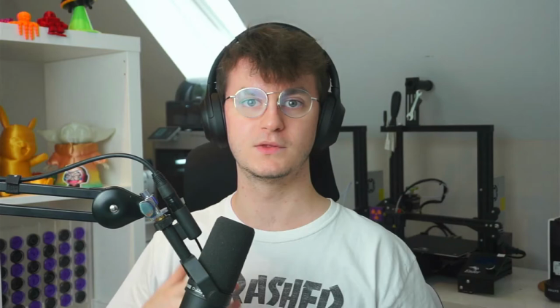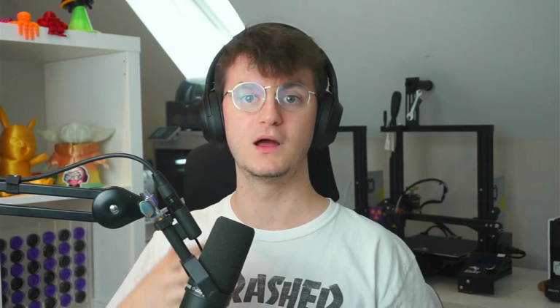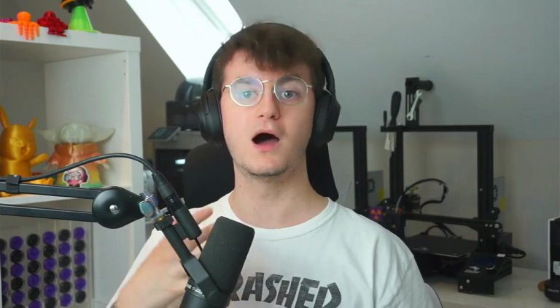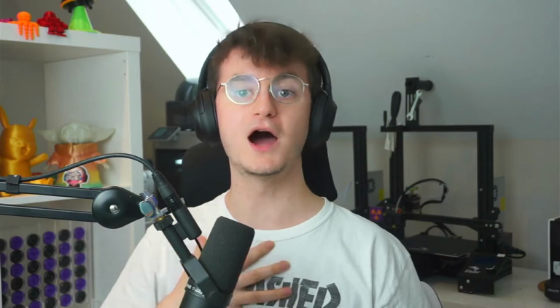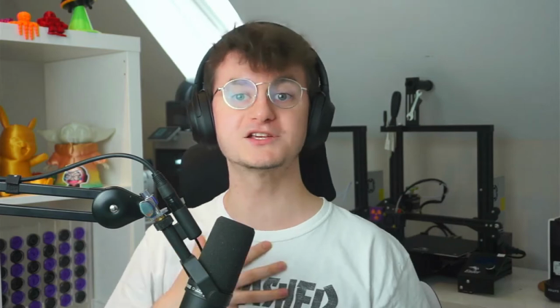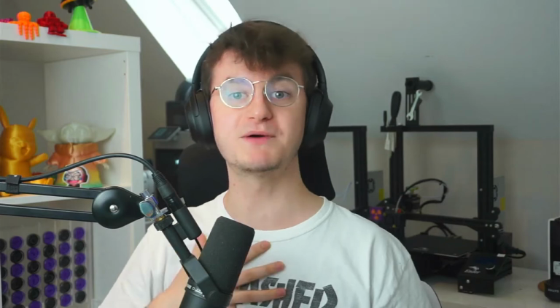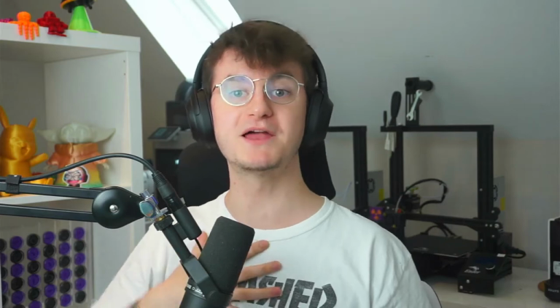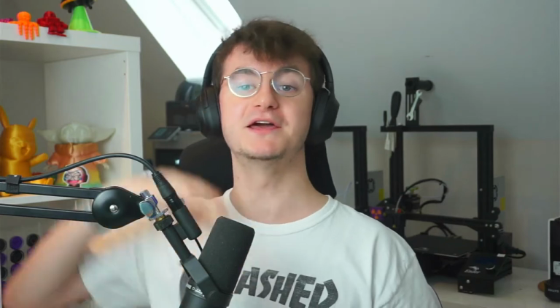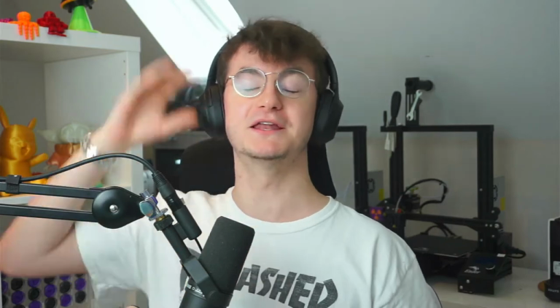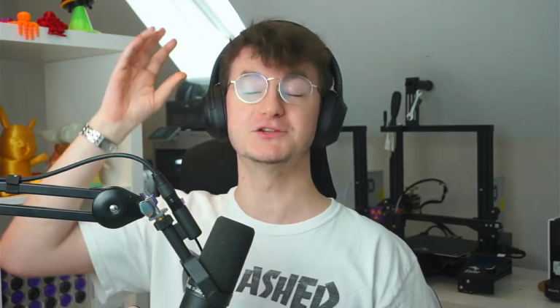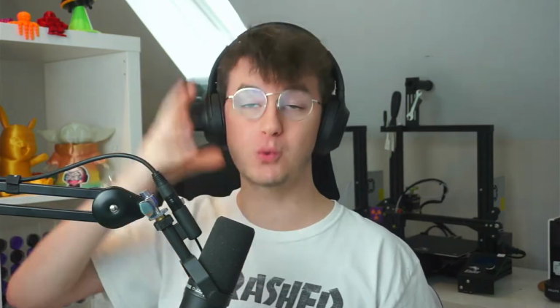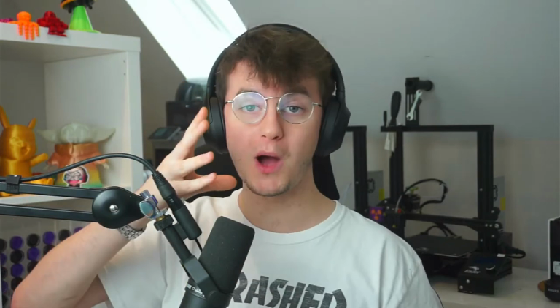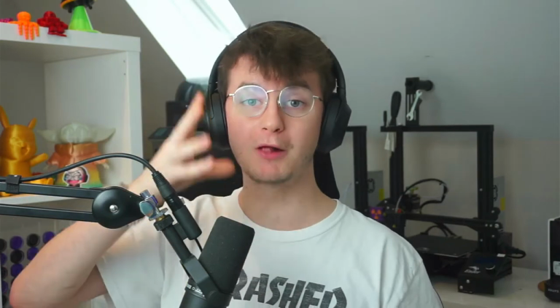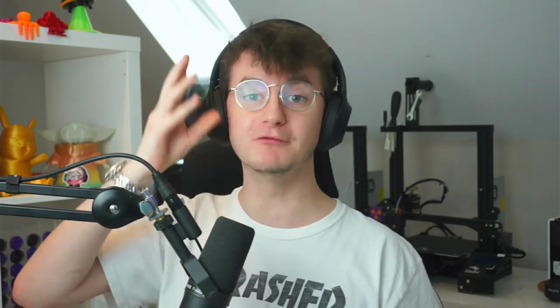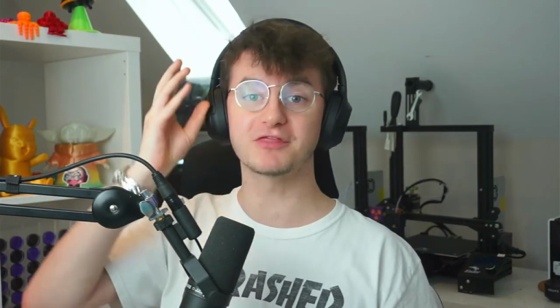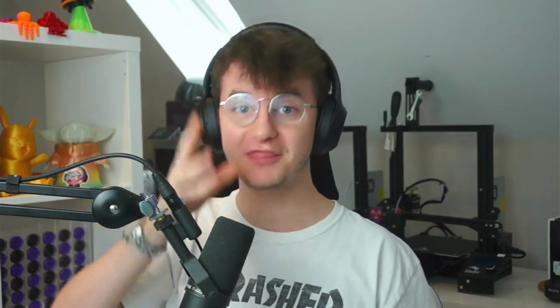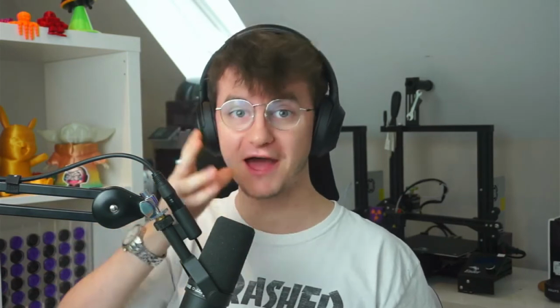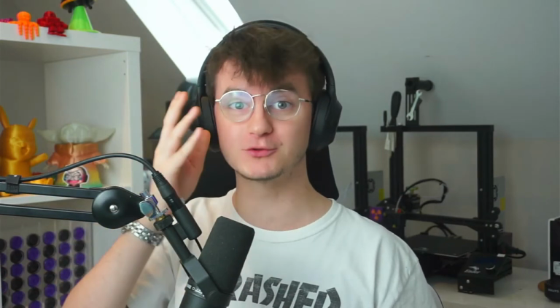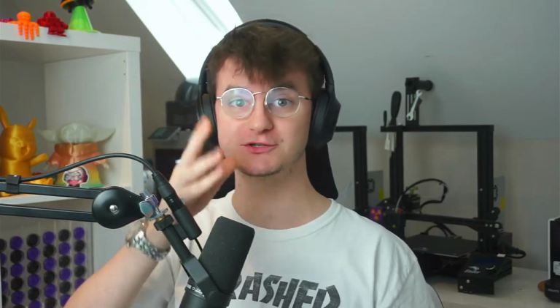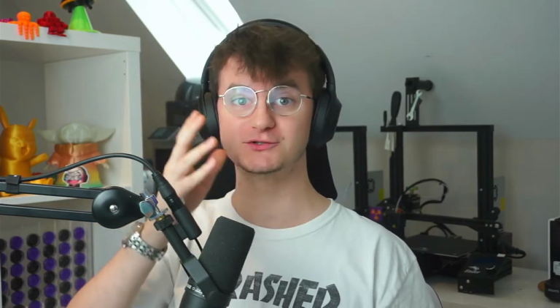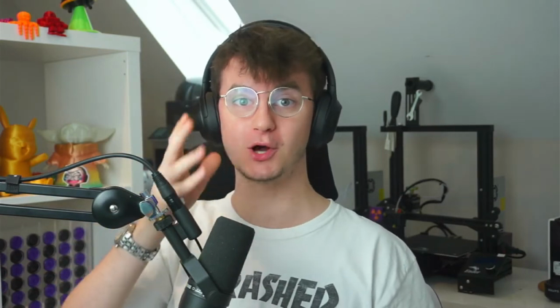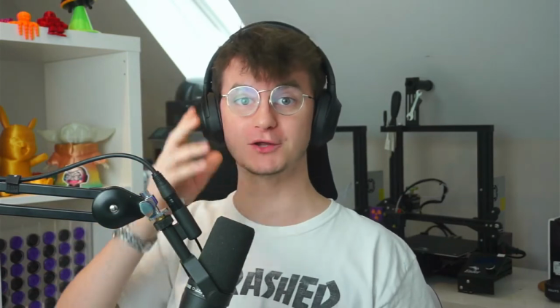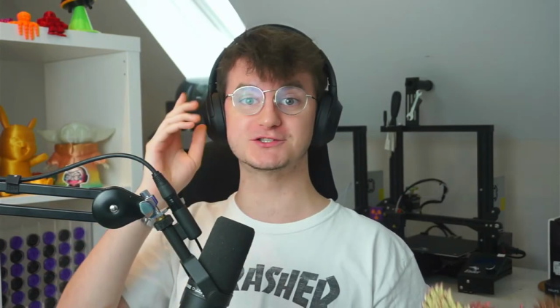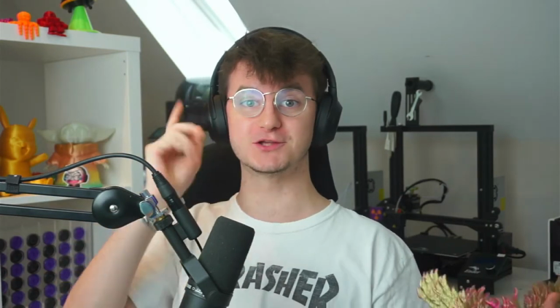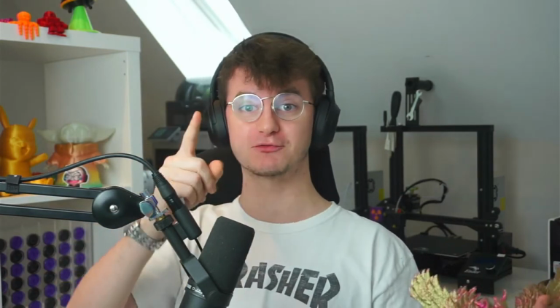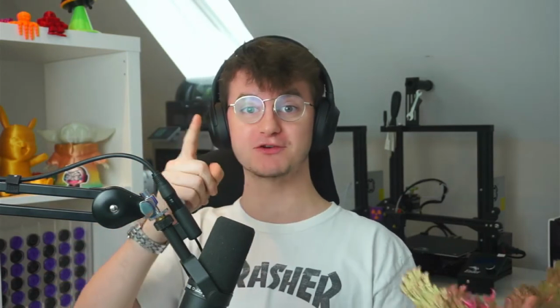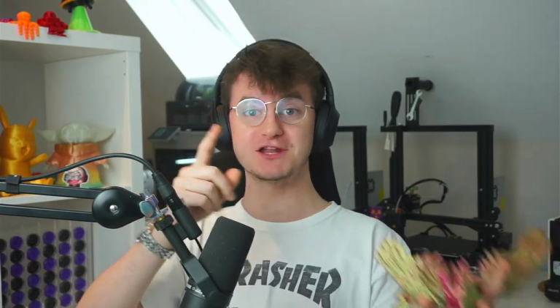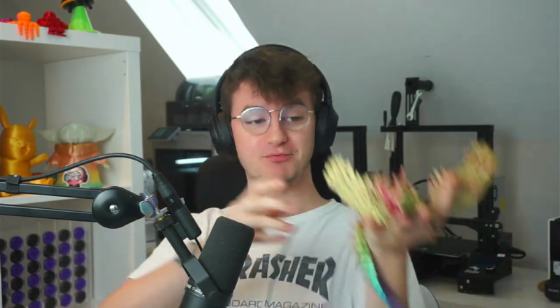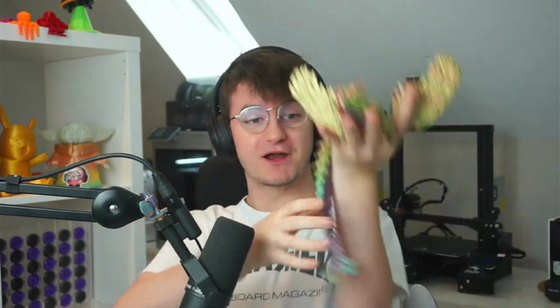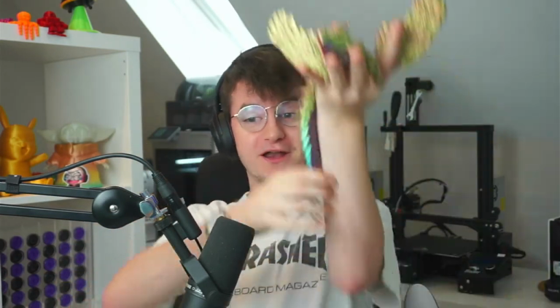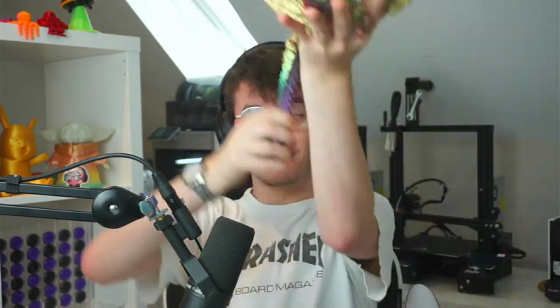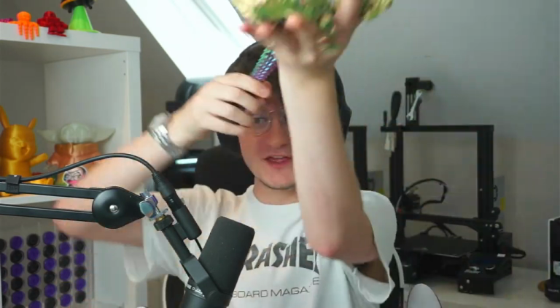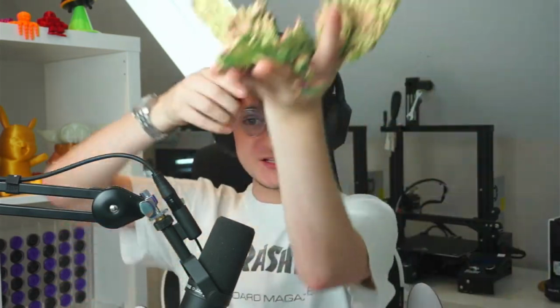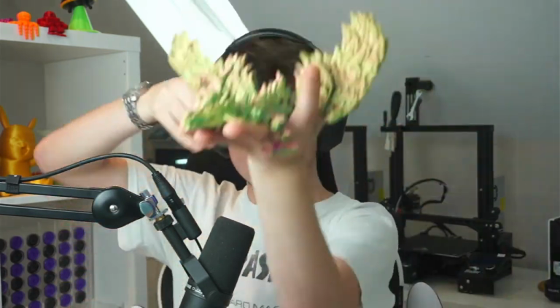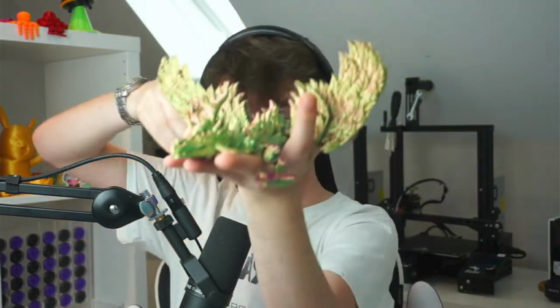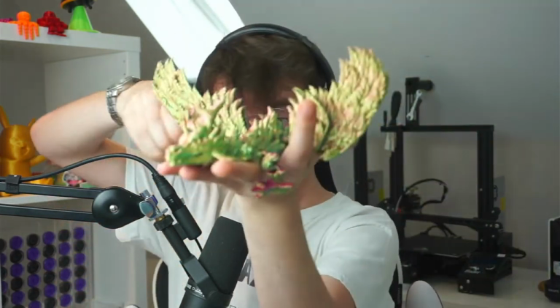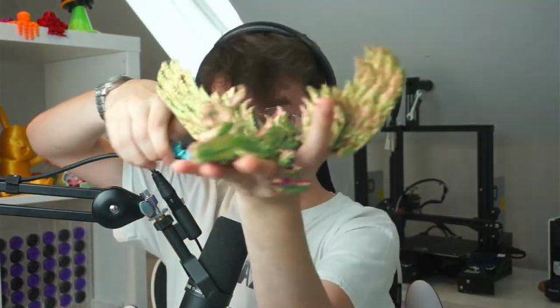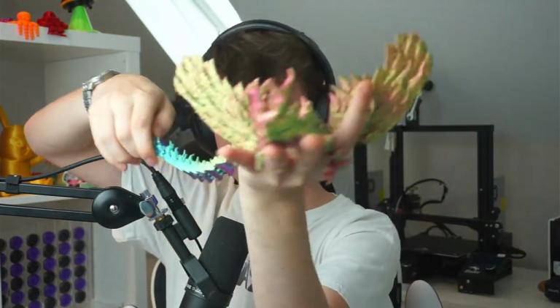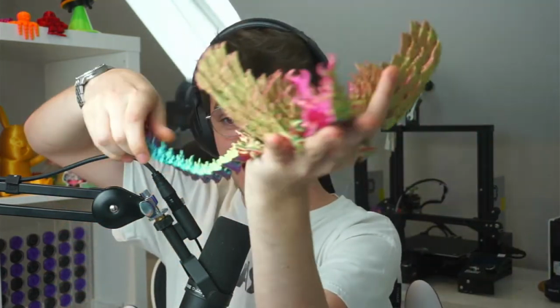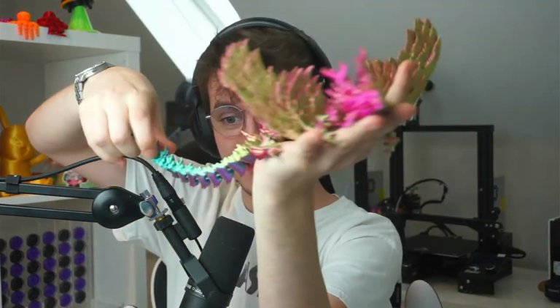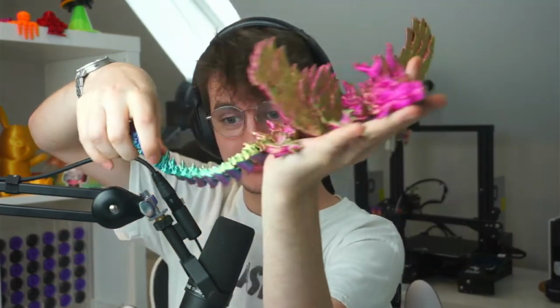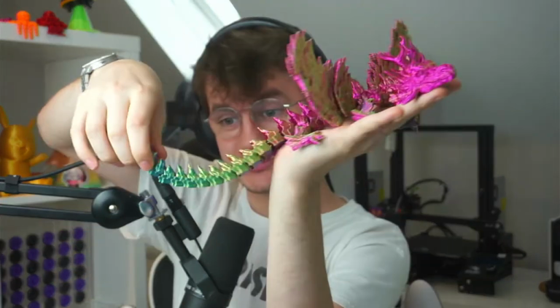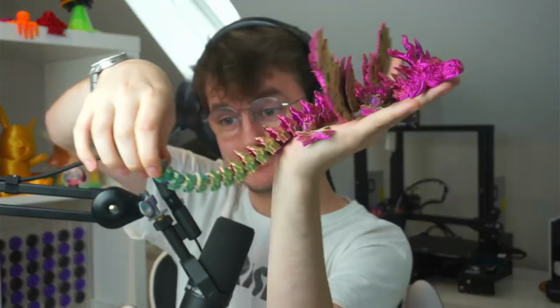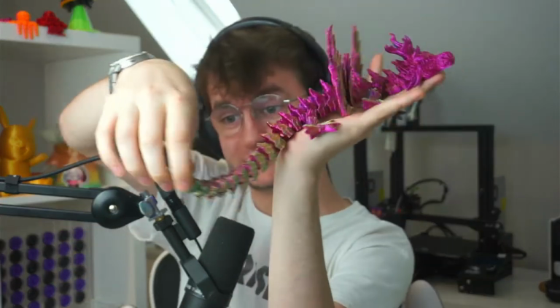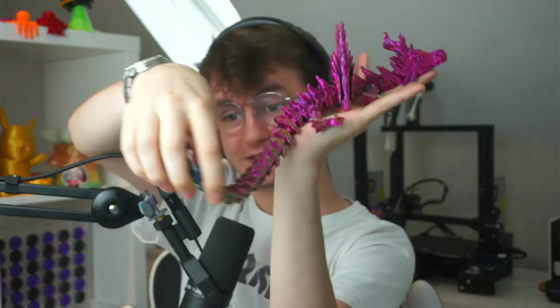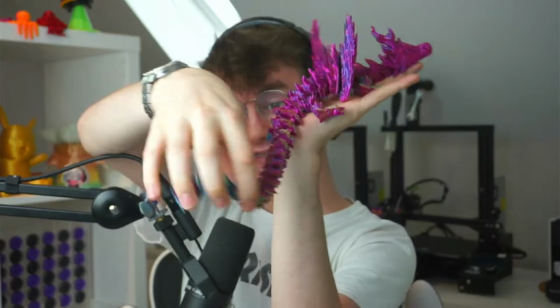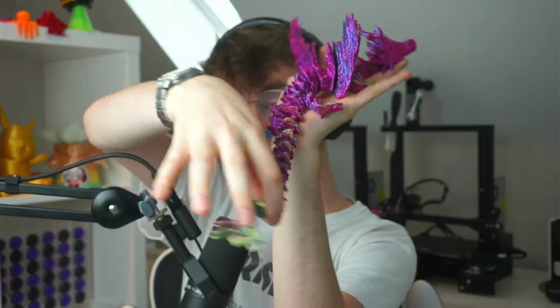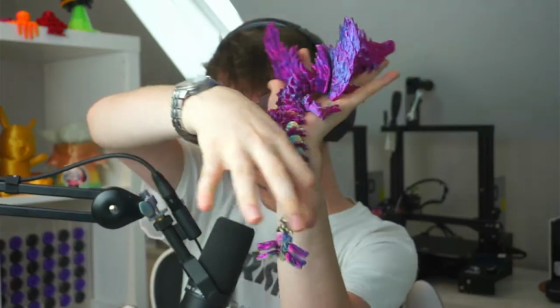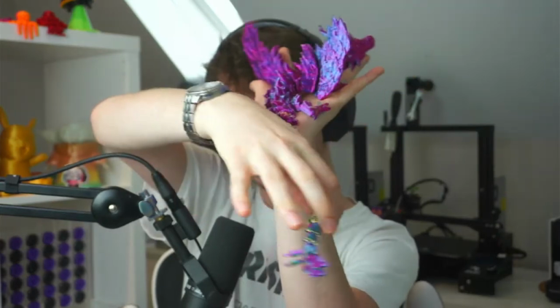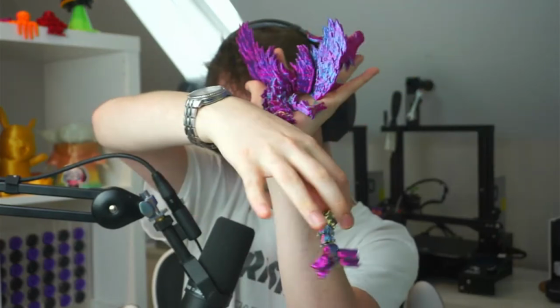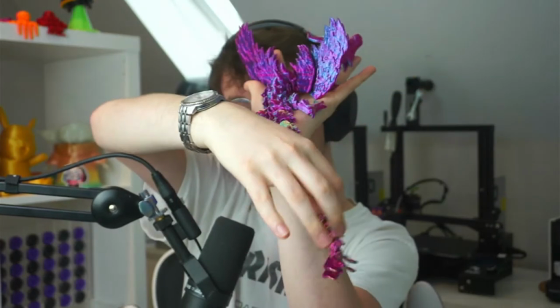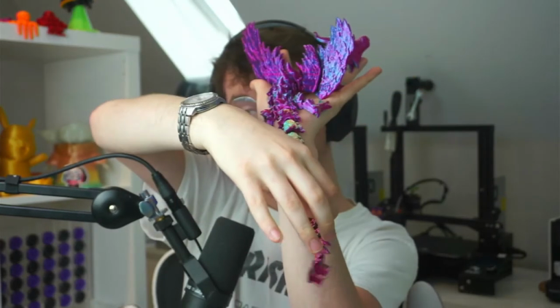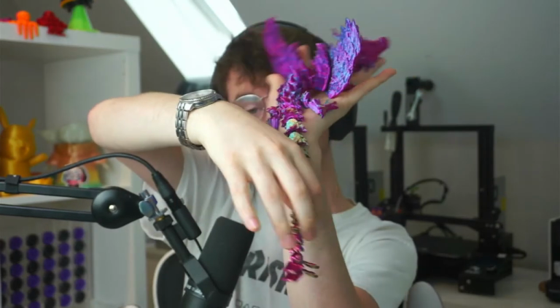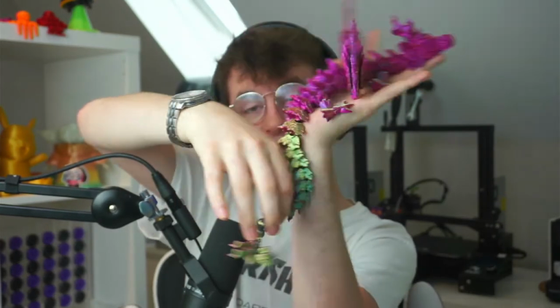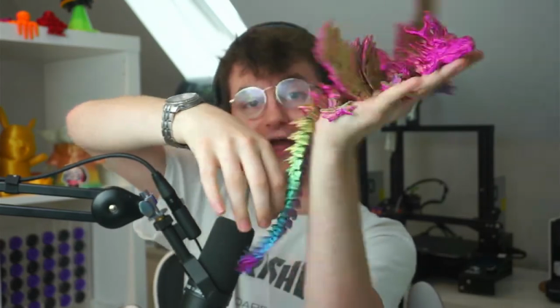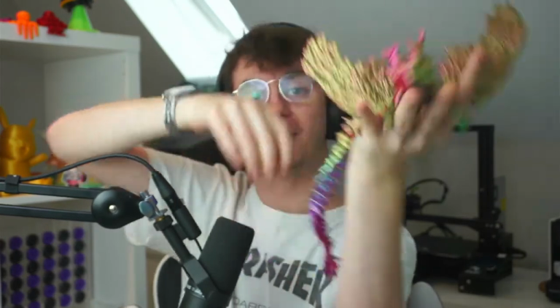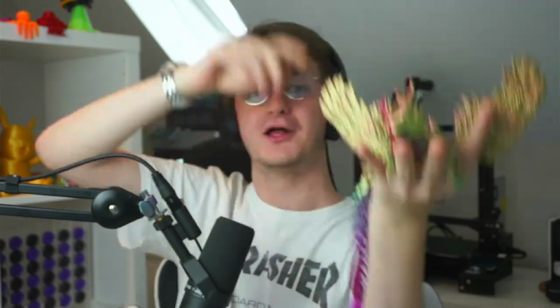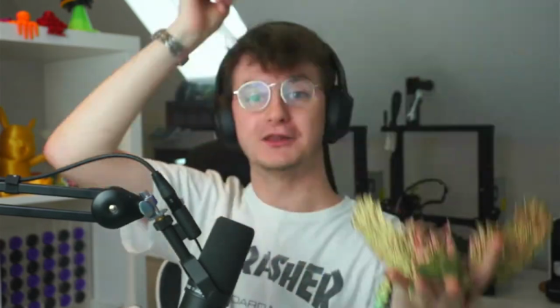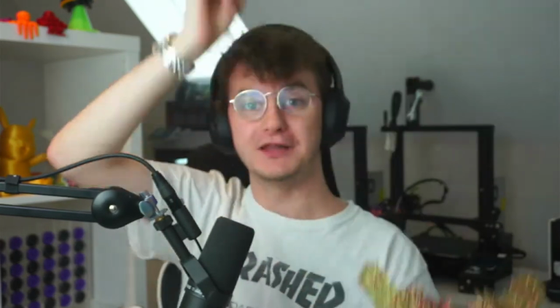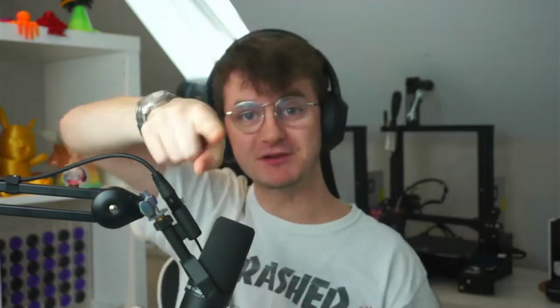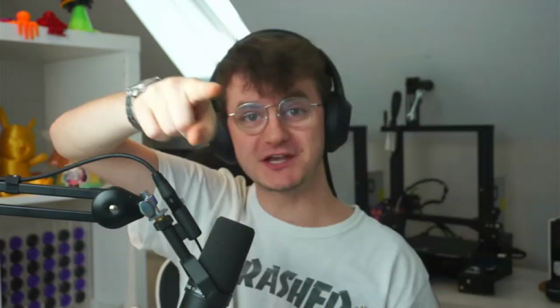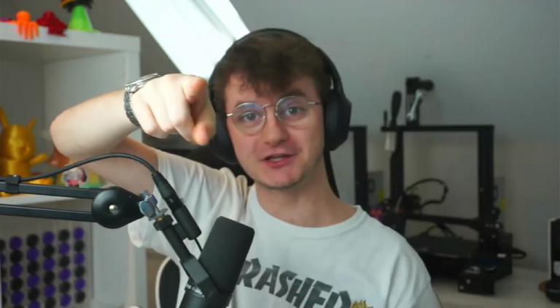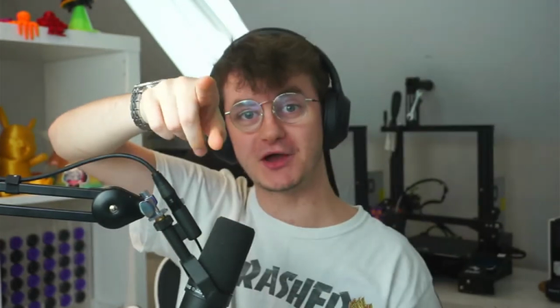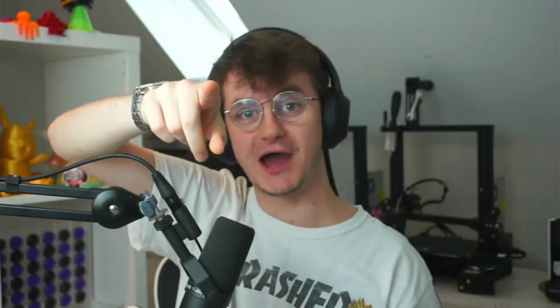I spent nearly $12,000 to 3D print this dragon and it was completely worth it. Let me tell you how.